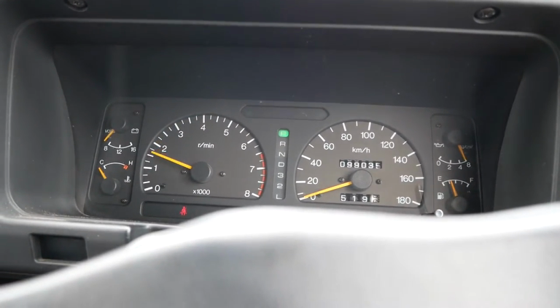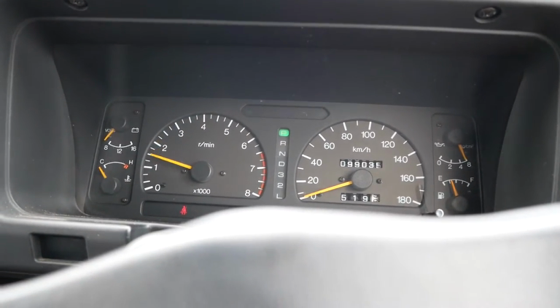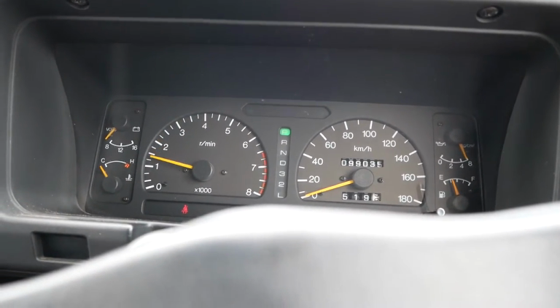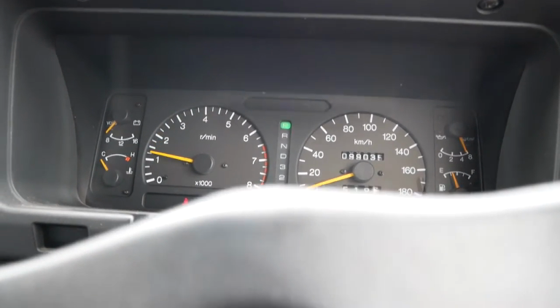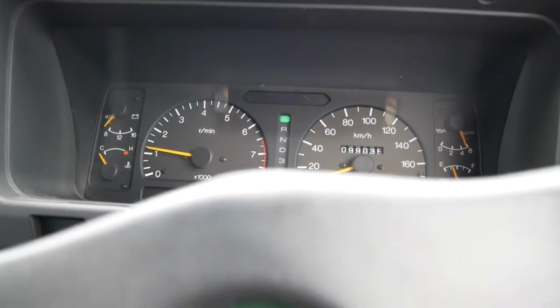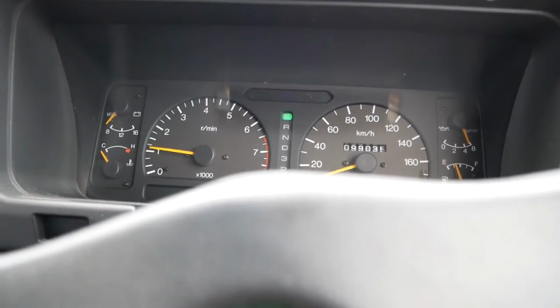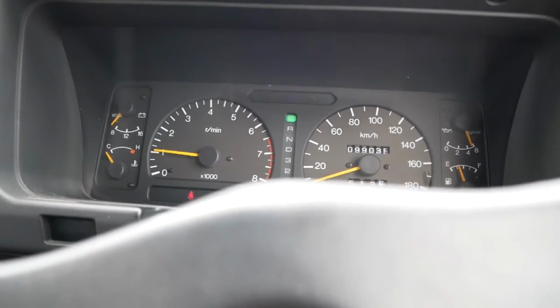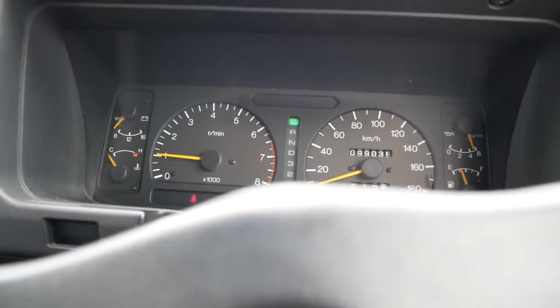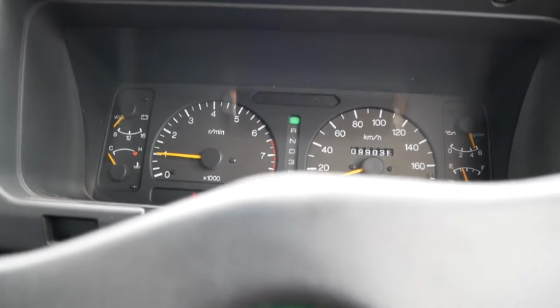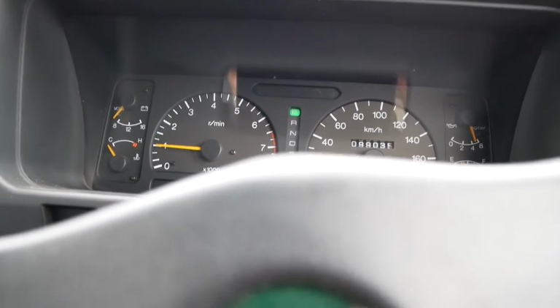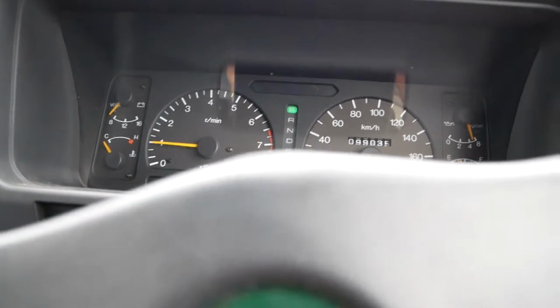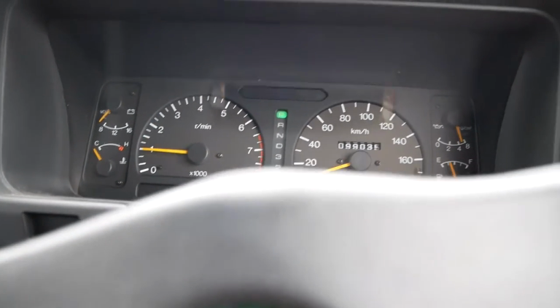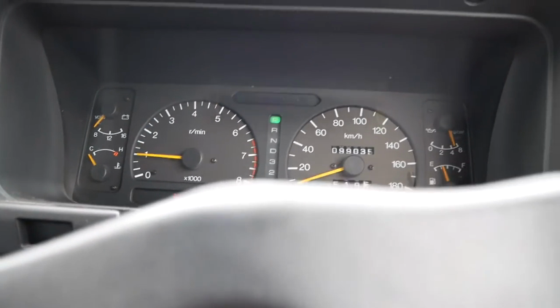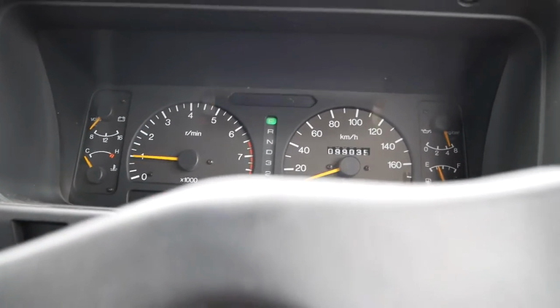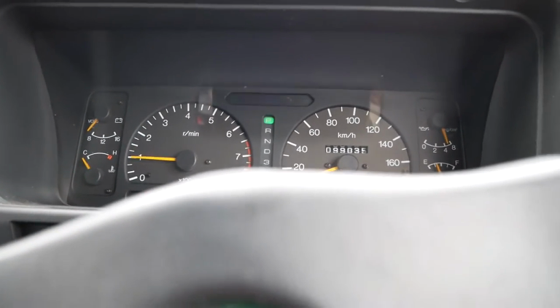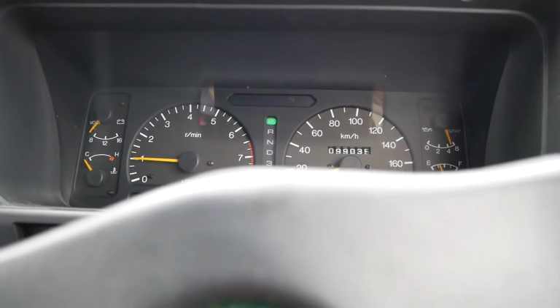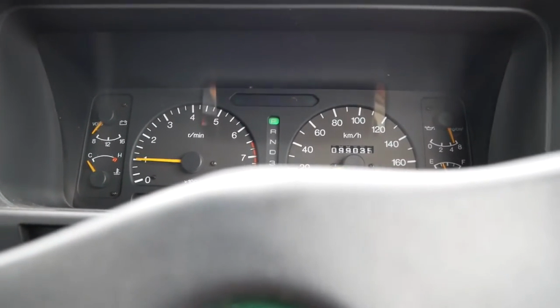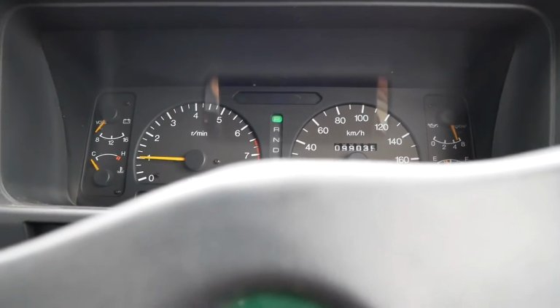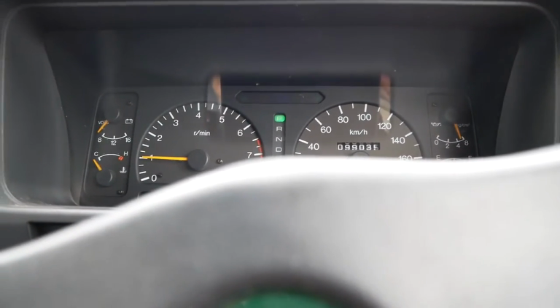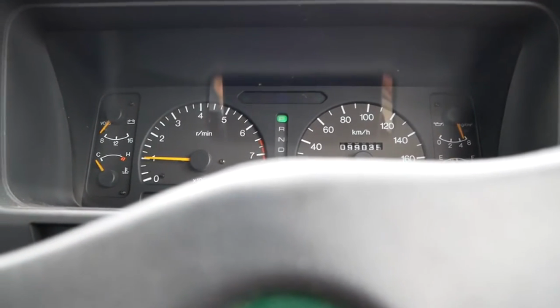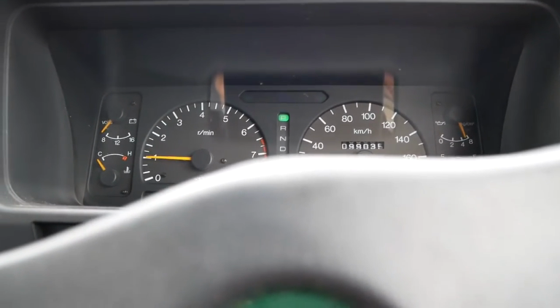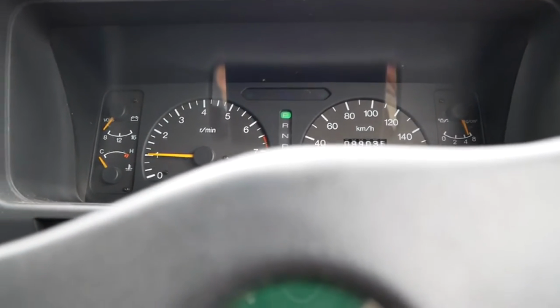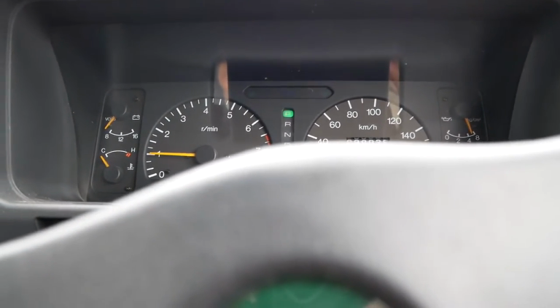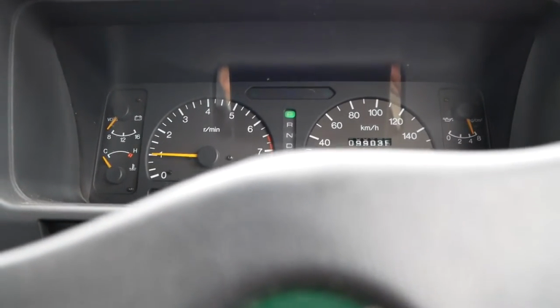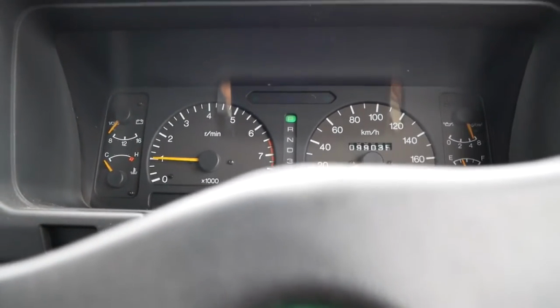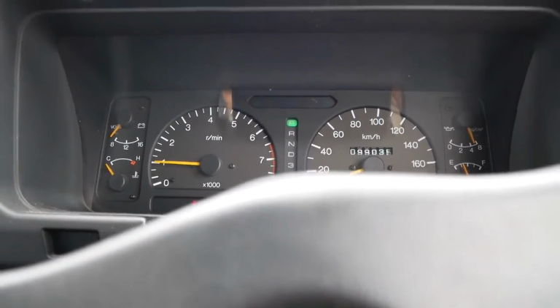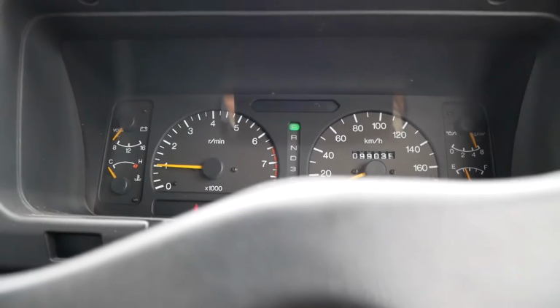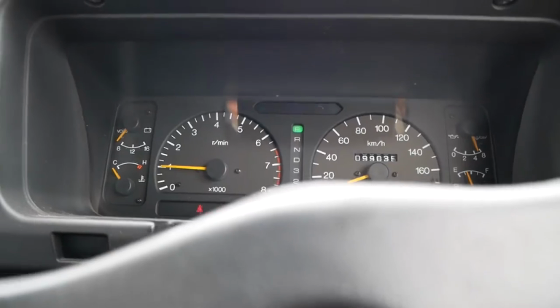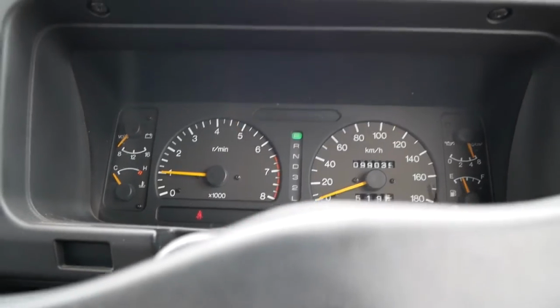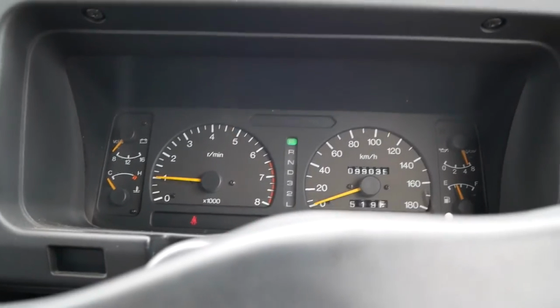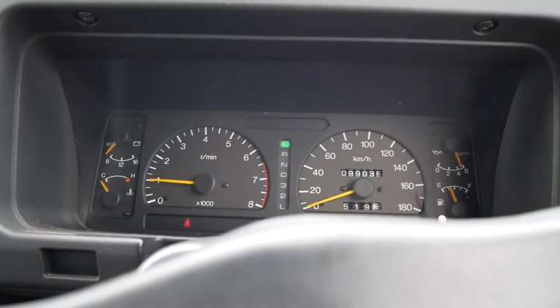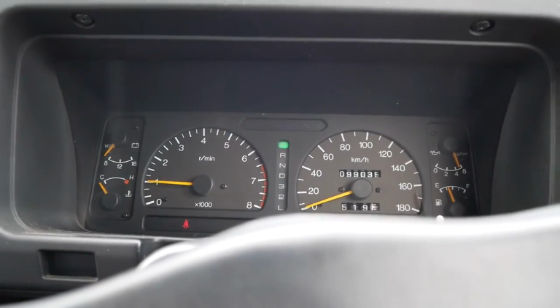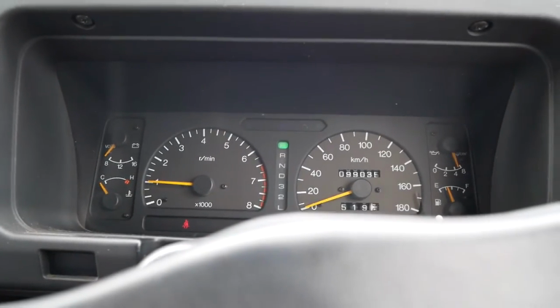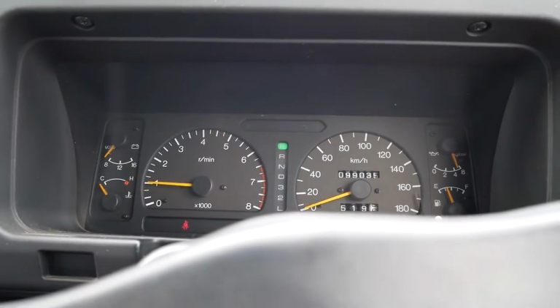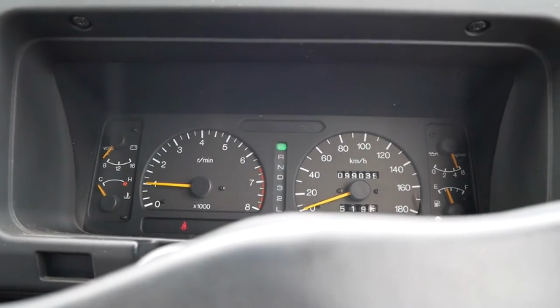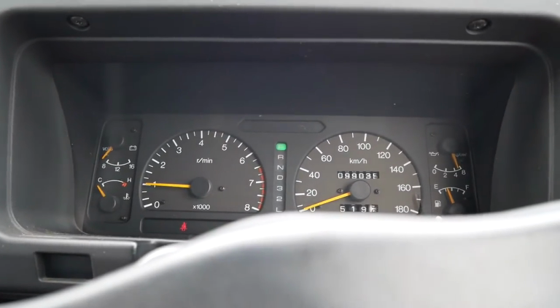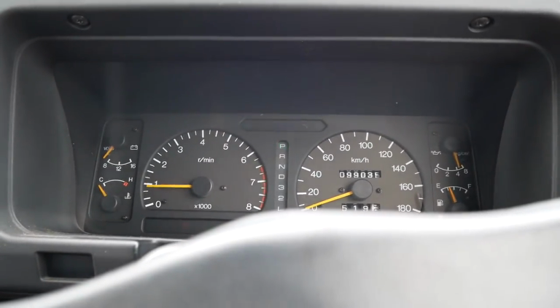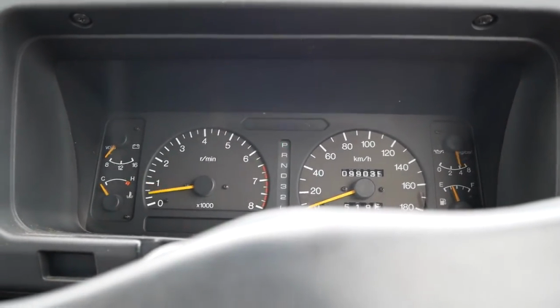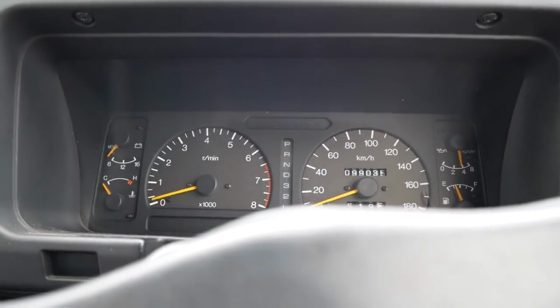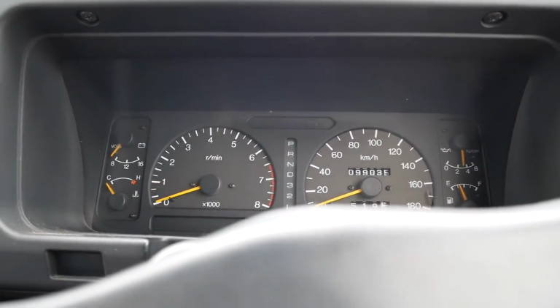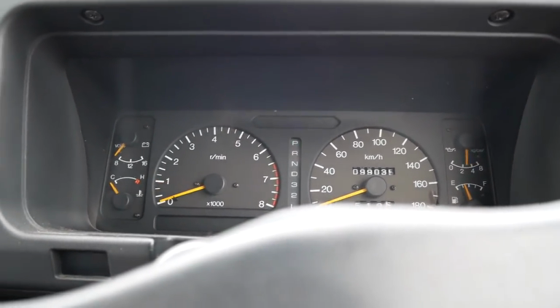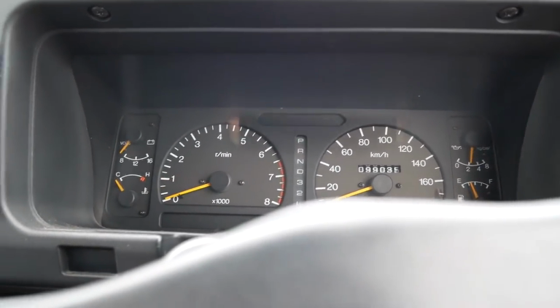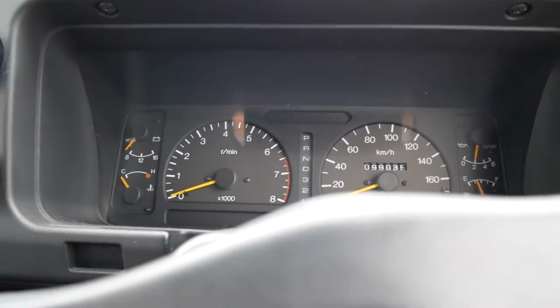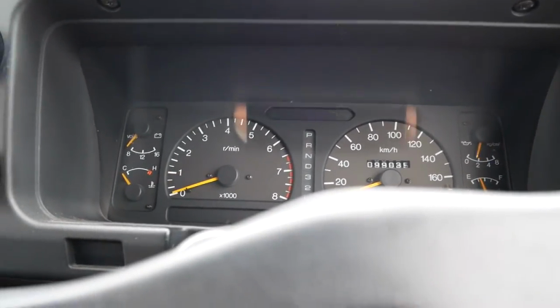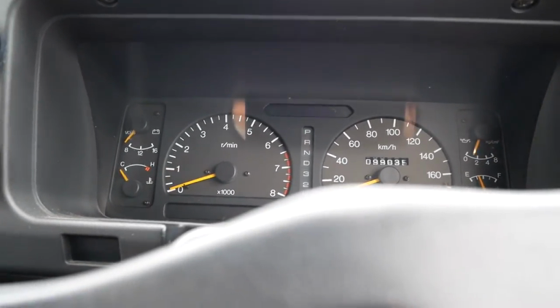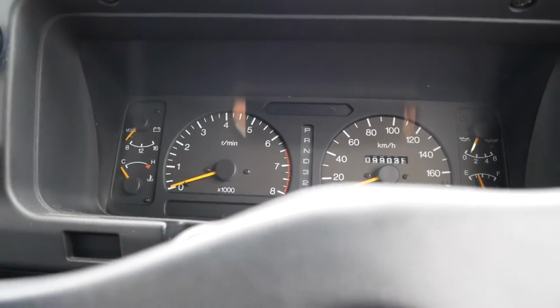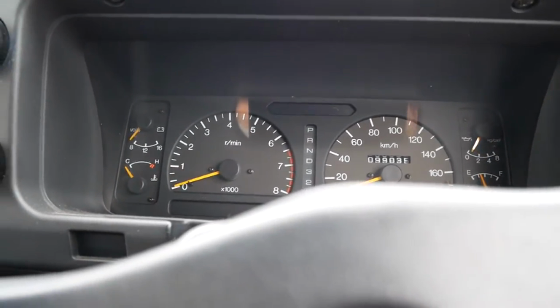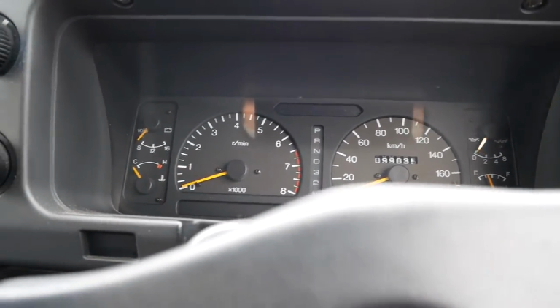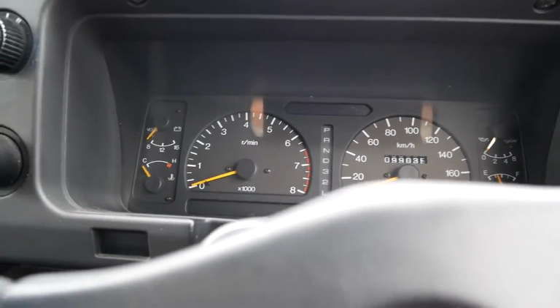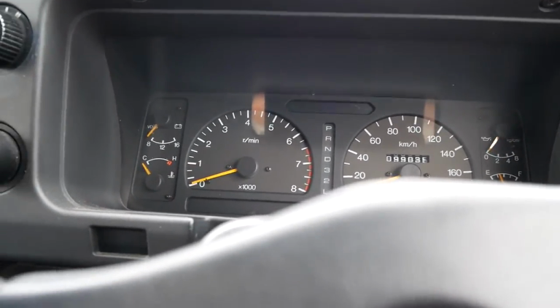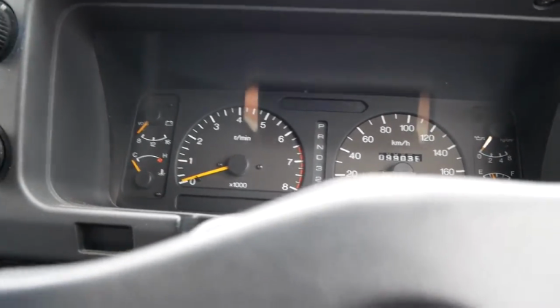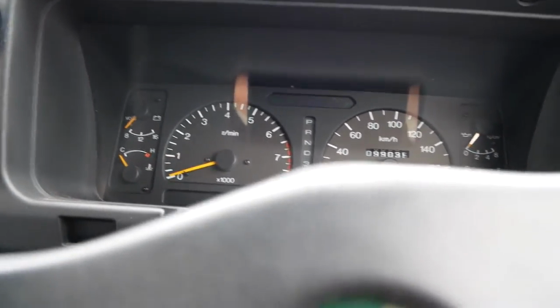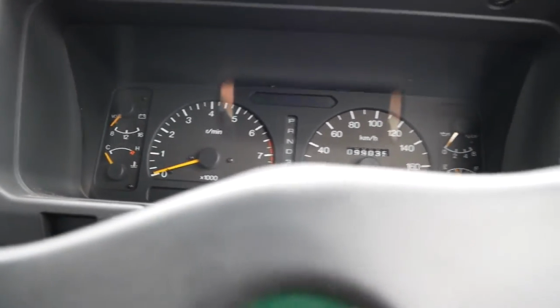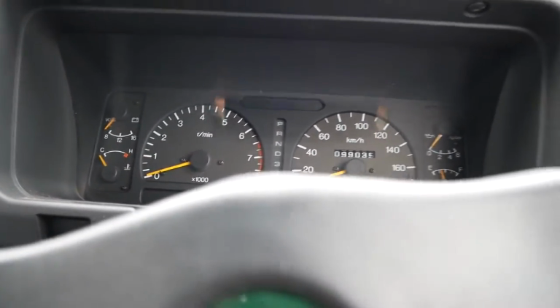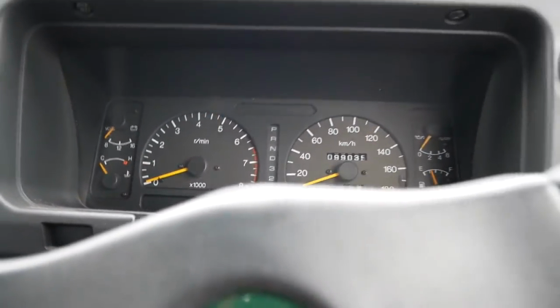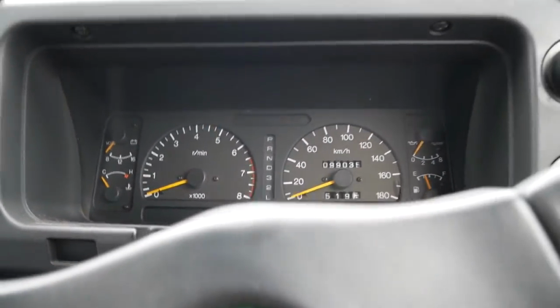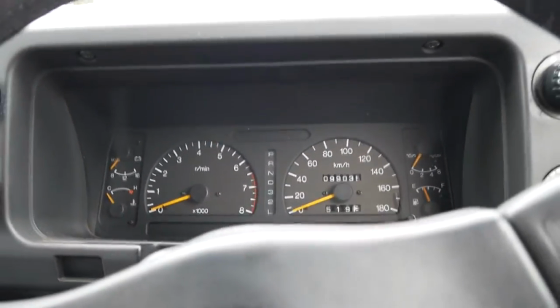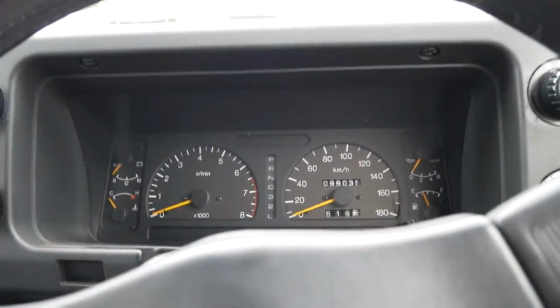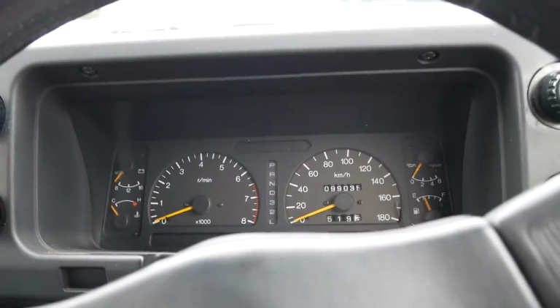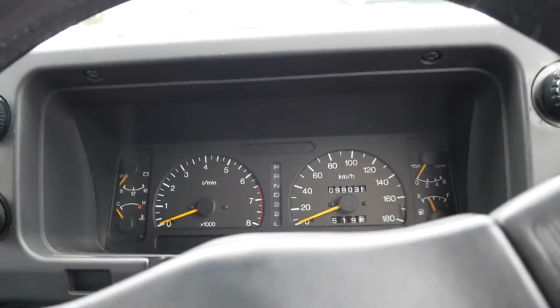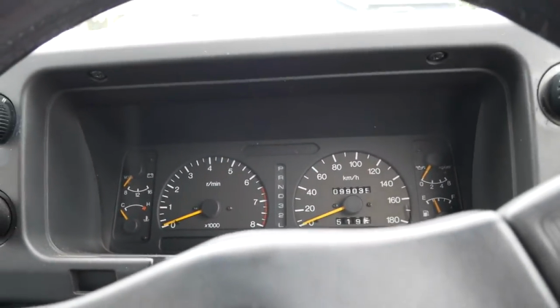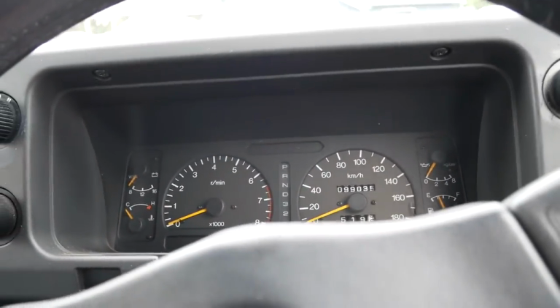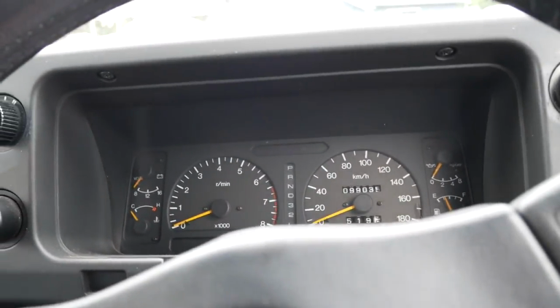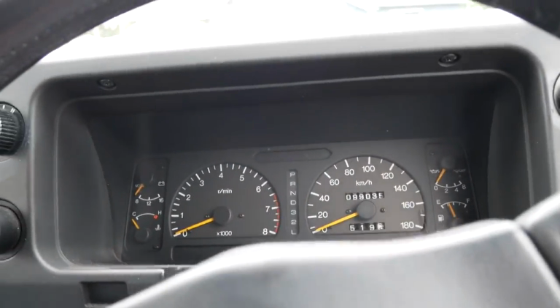Healthy engine — this one runs great. Everything sounds really good.